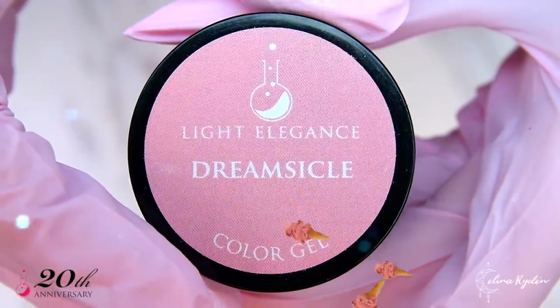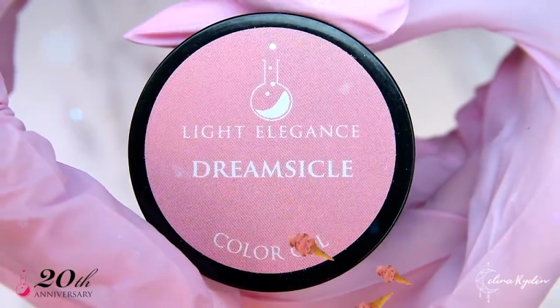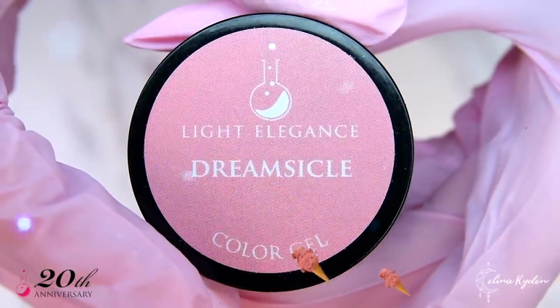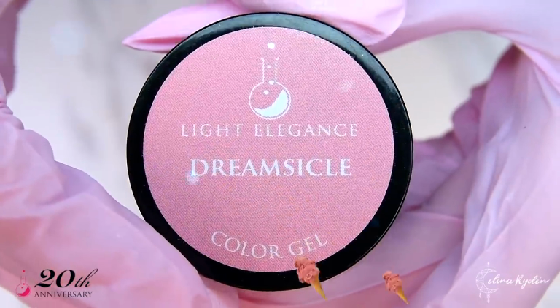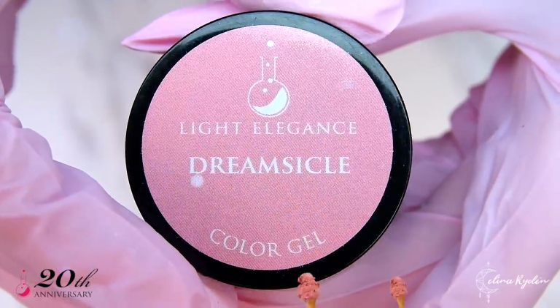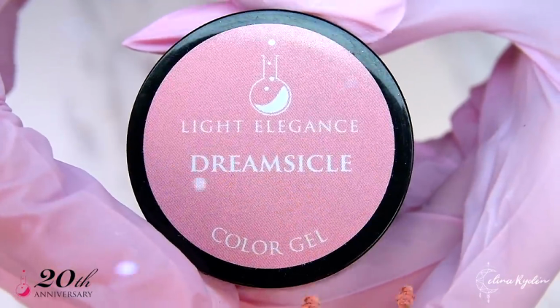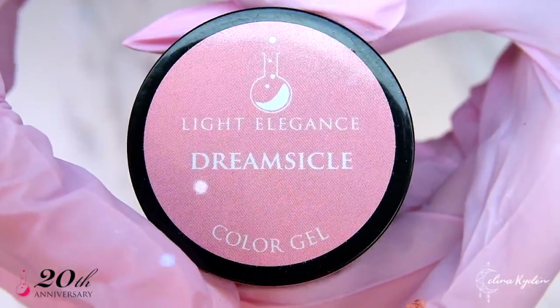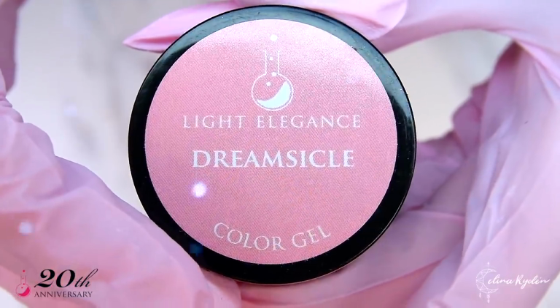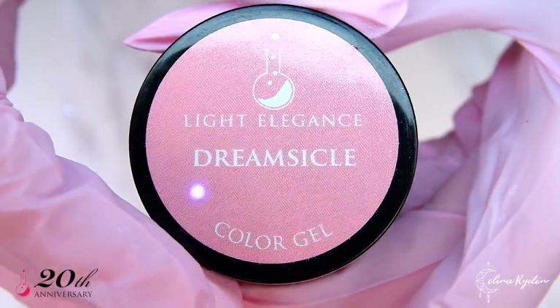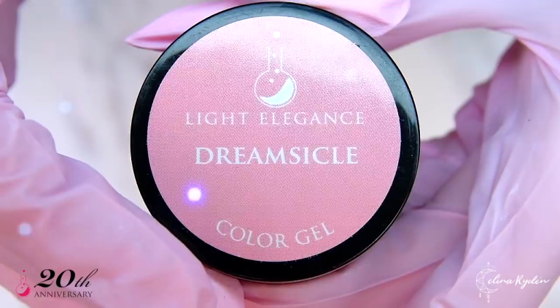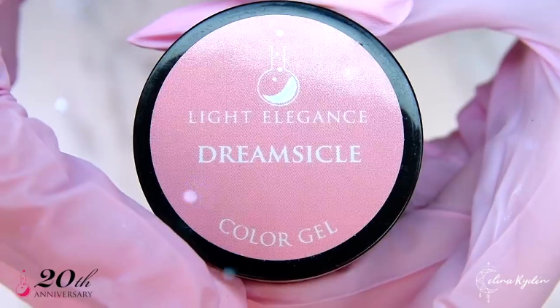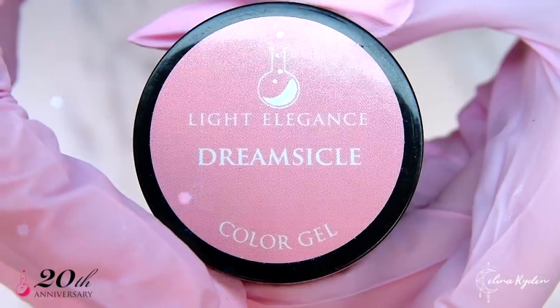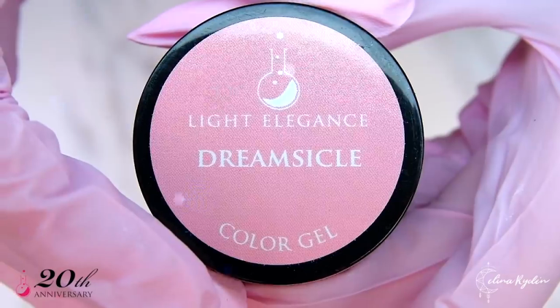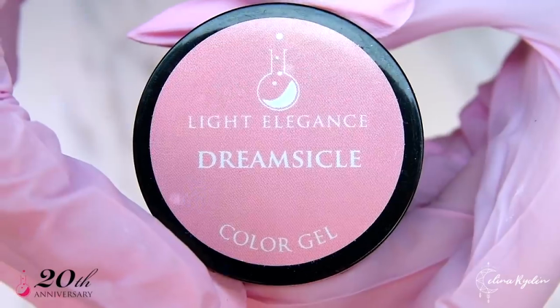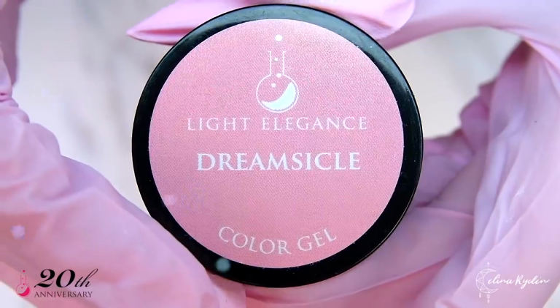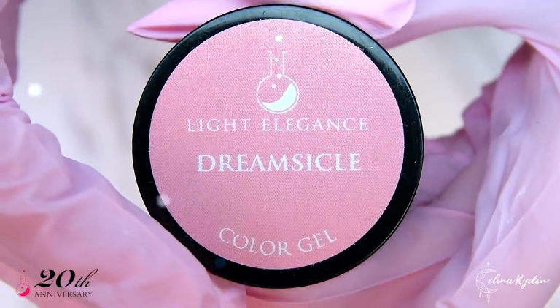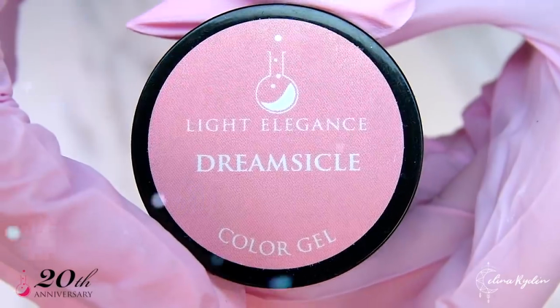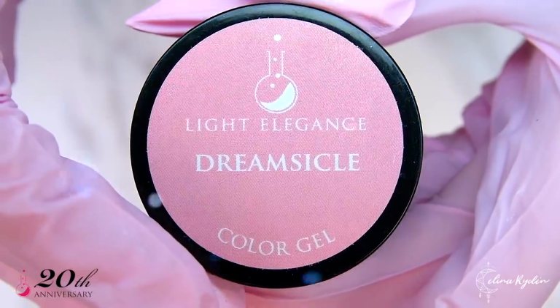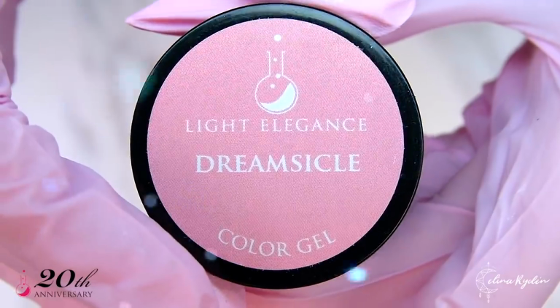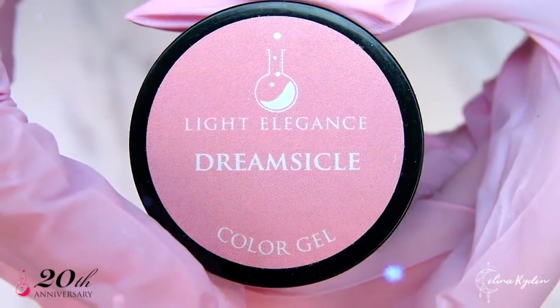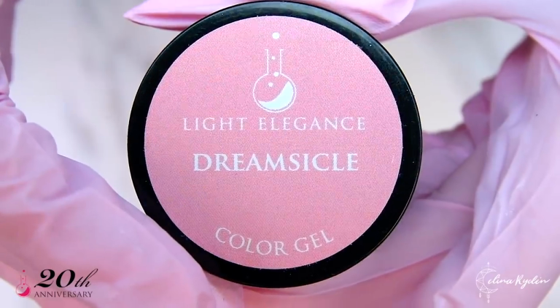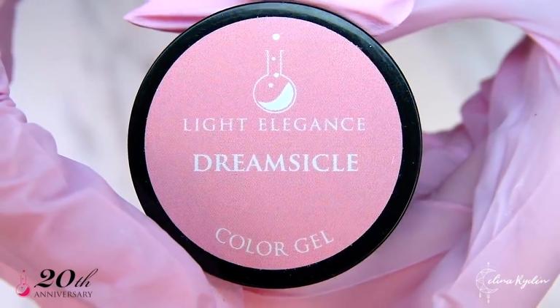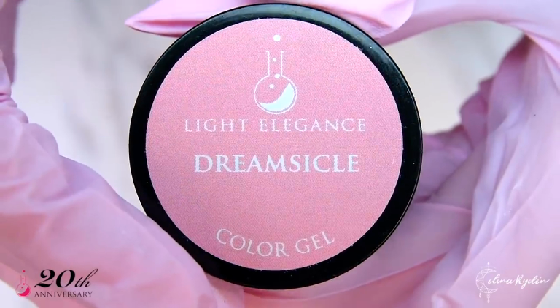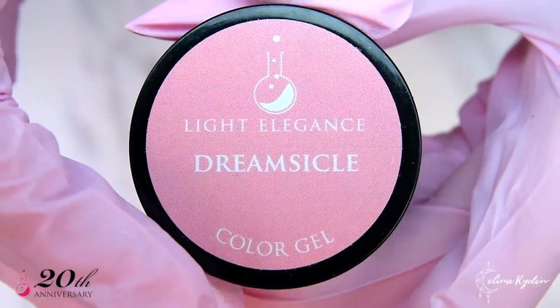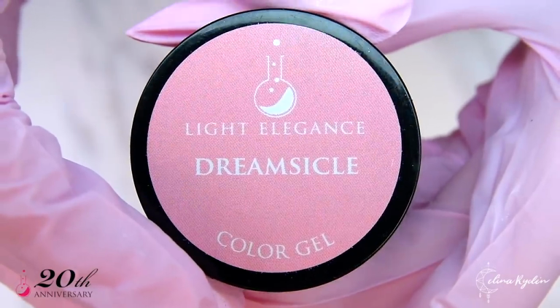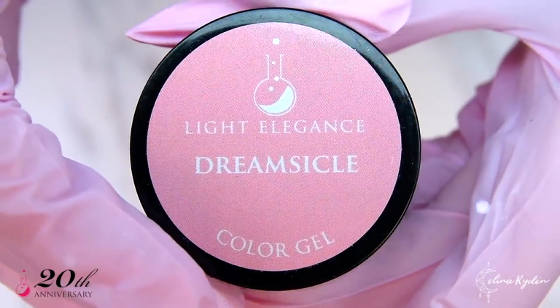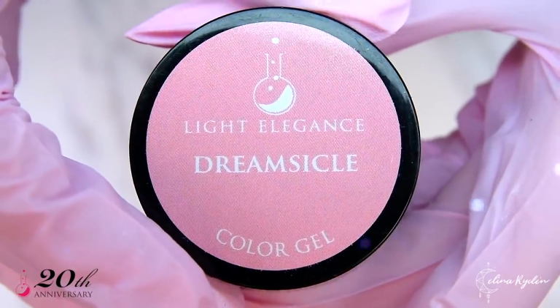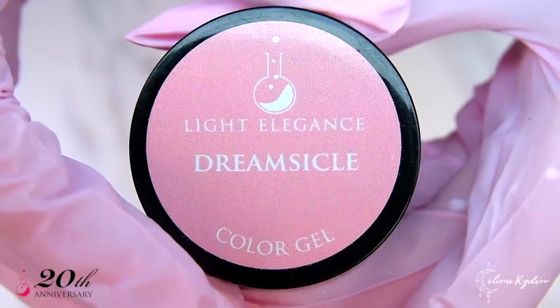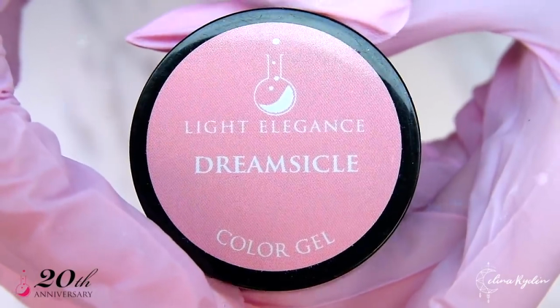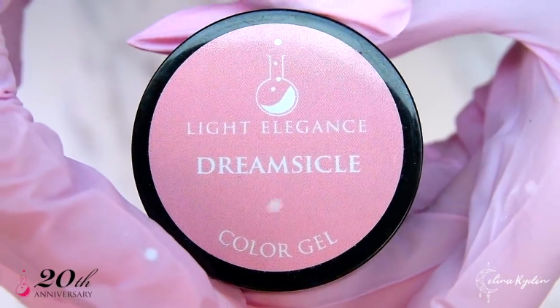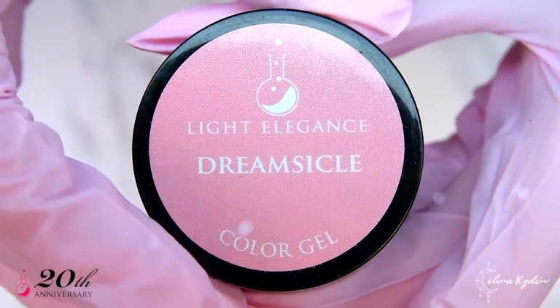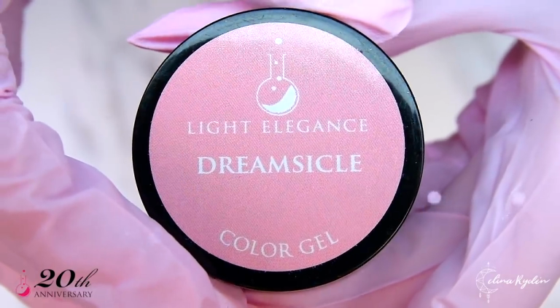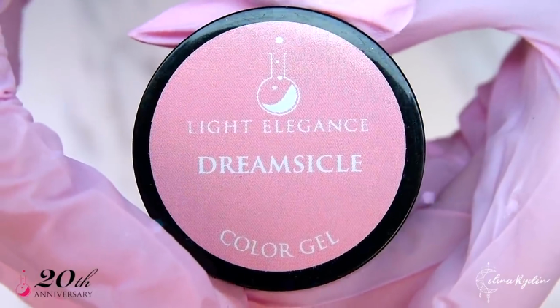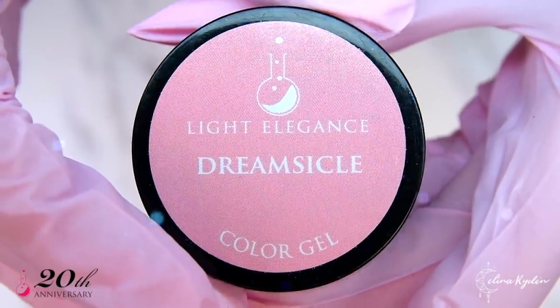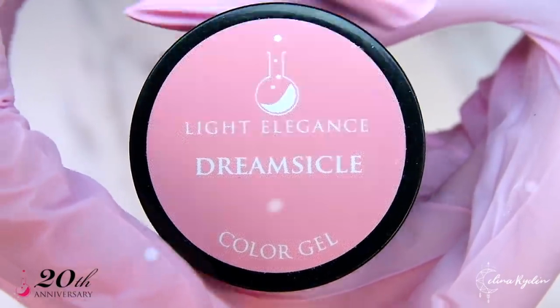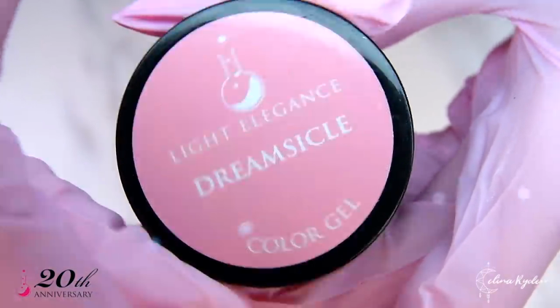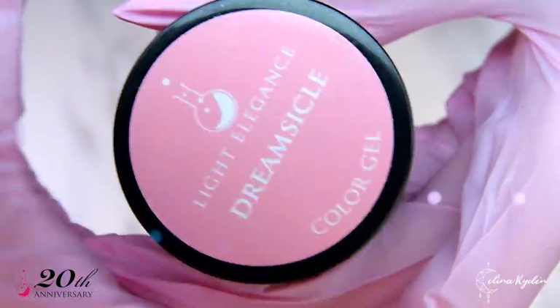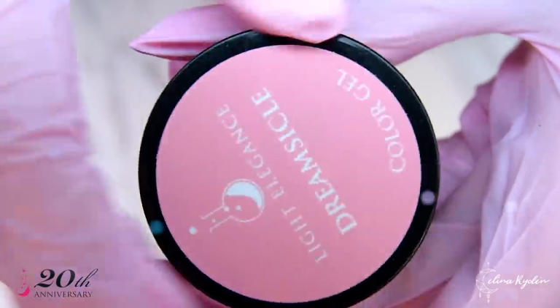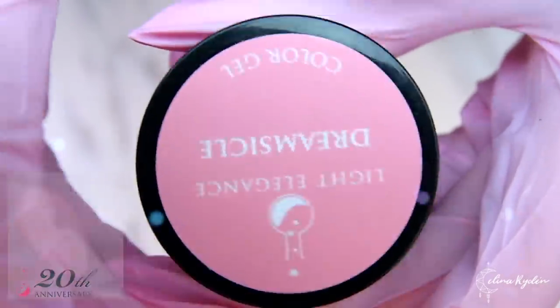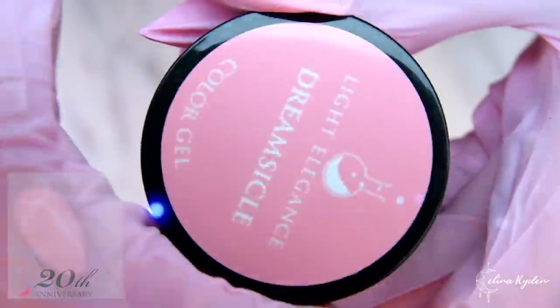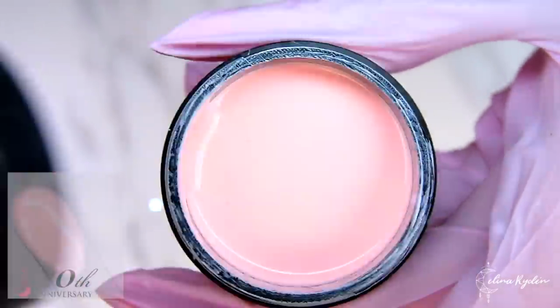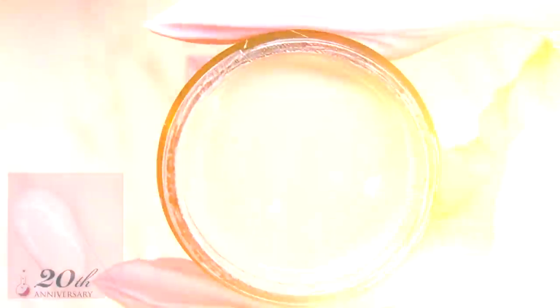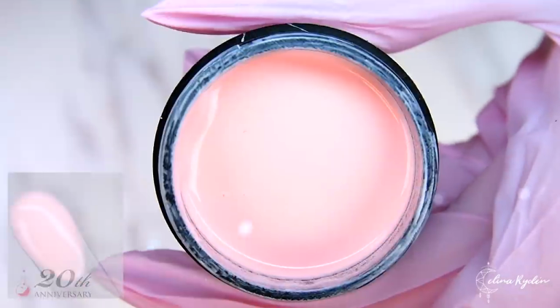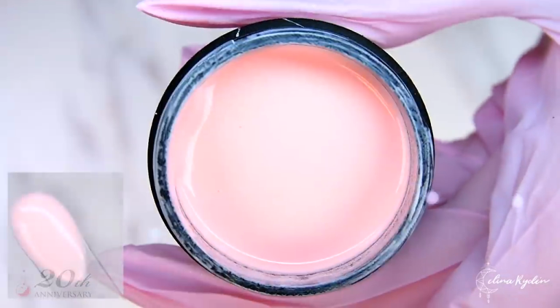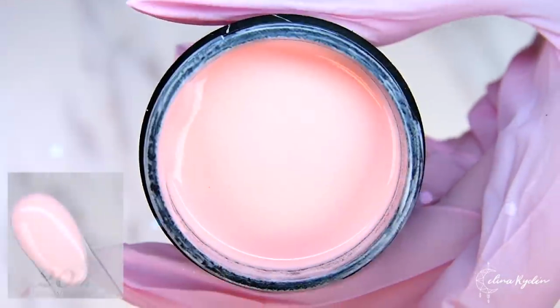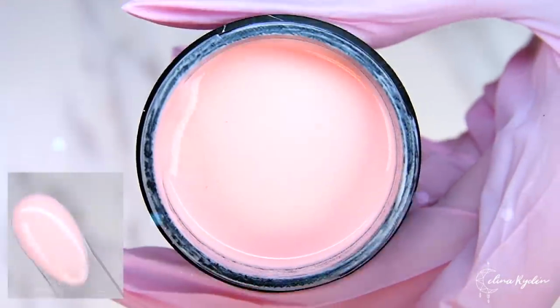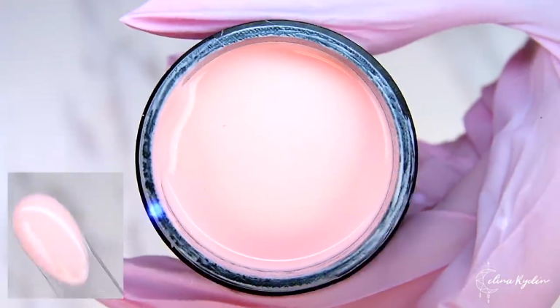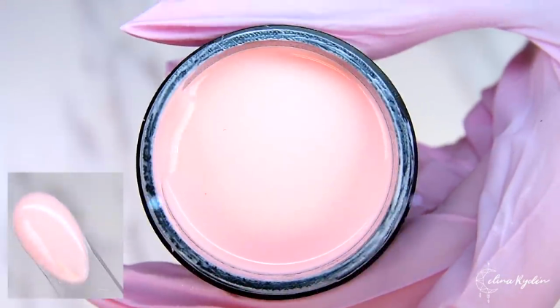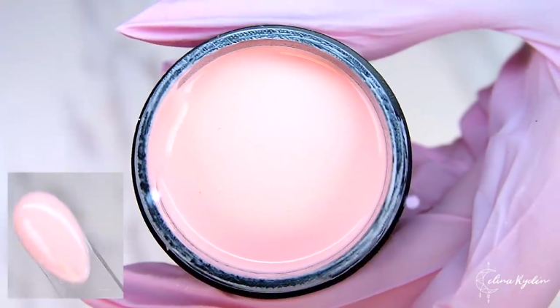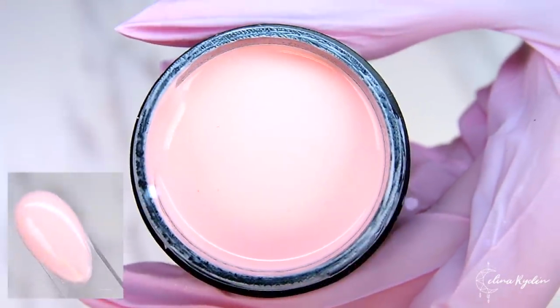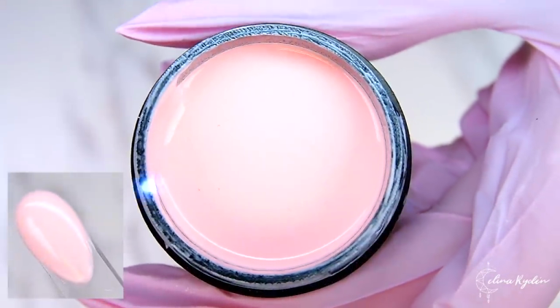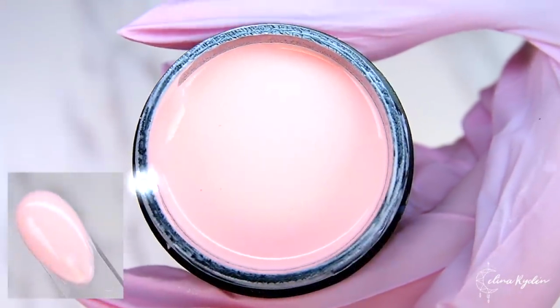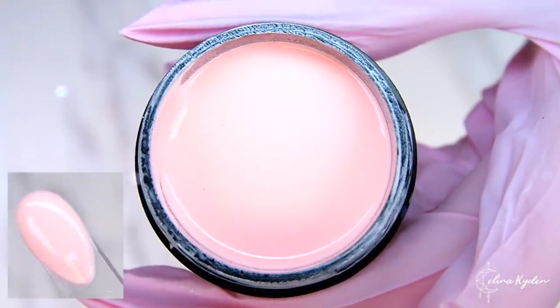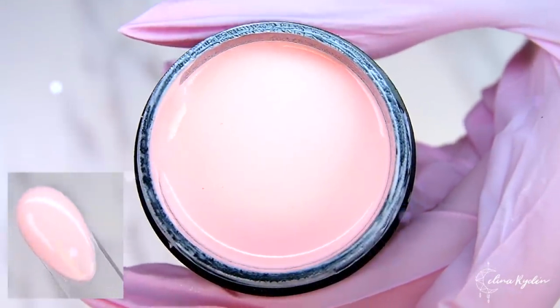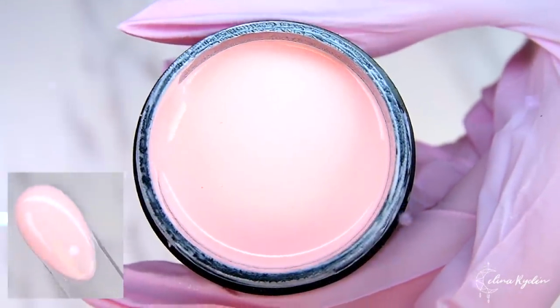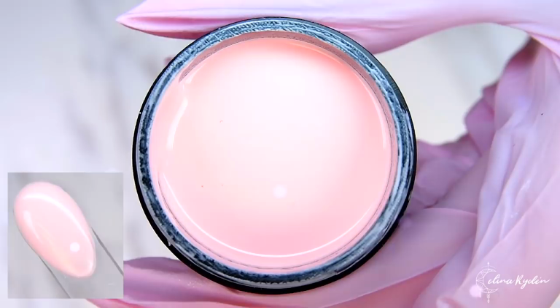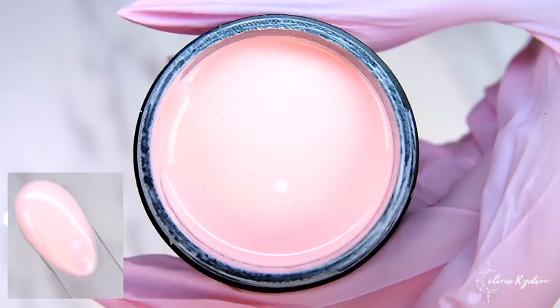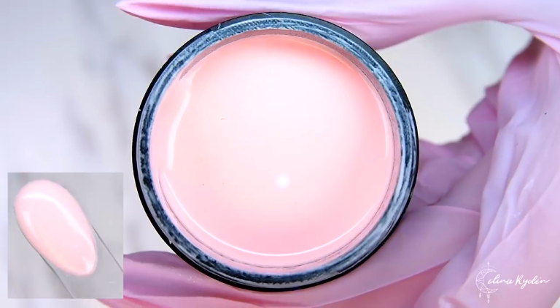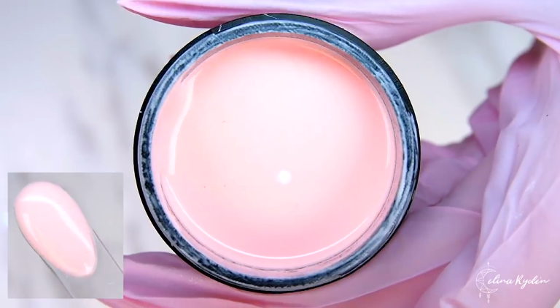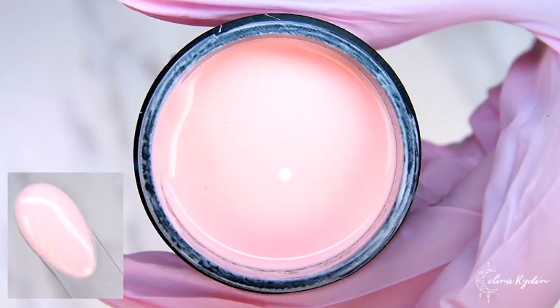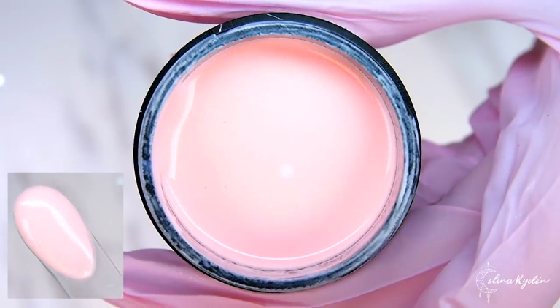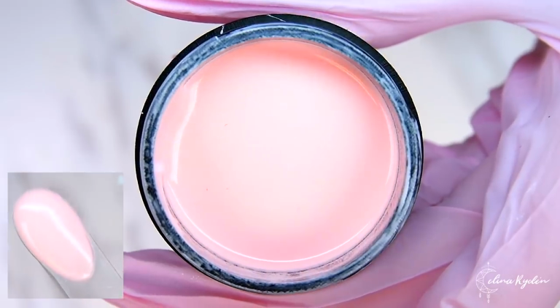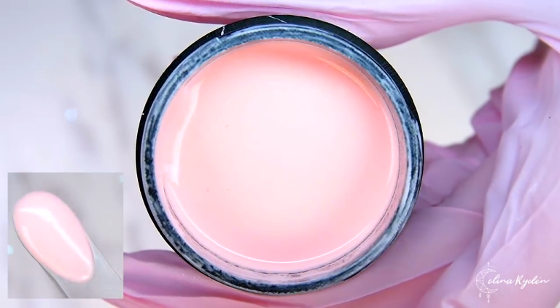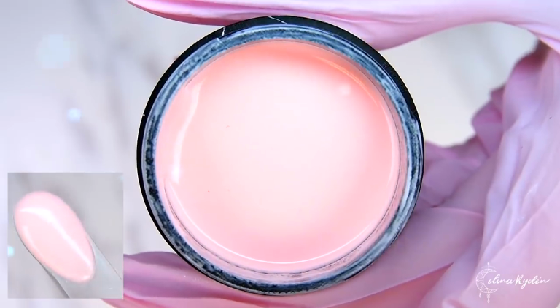Dreamsicle. Are you a fan of peach? Then you have to try this soft pastel peach that screams spring and summer.